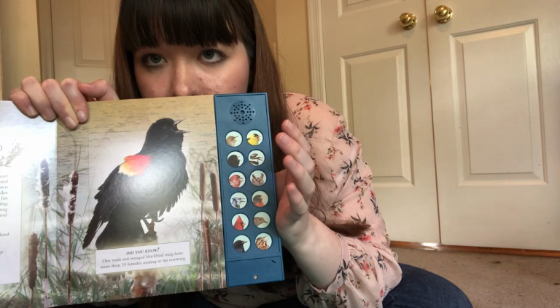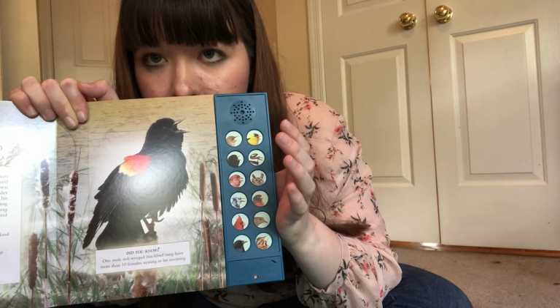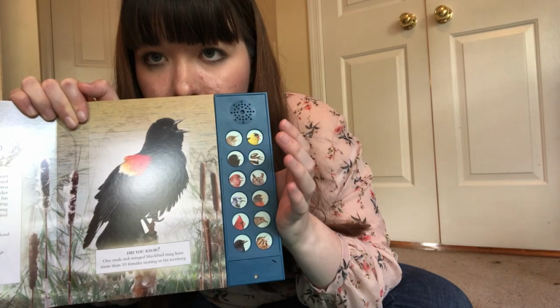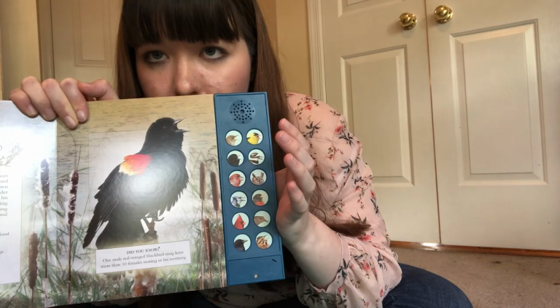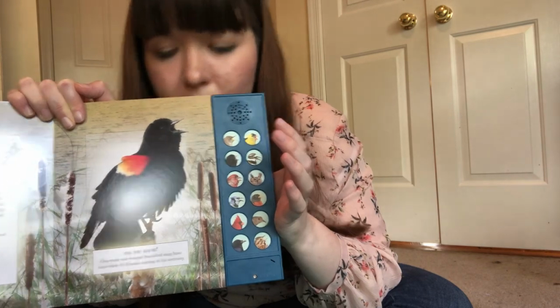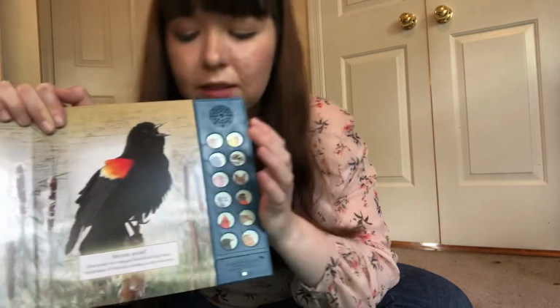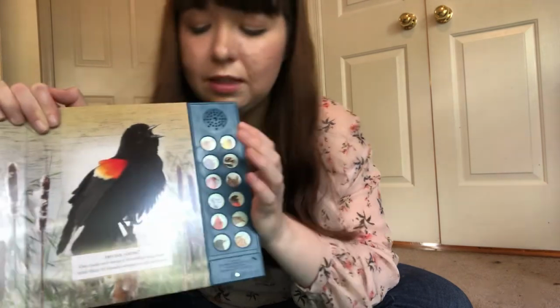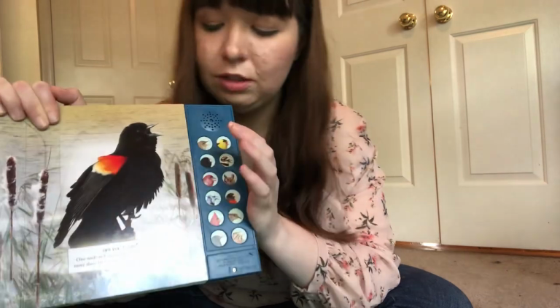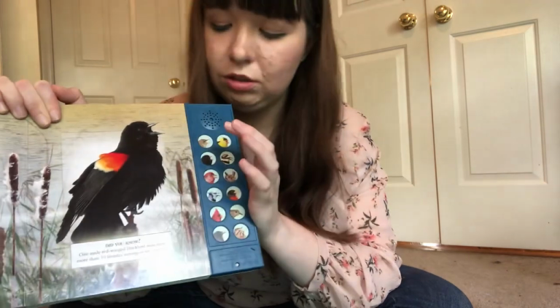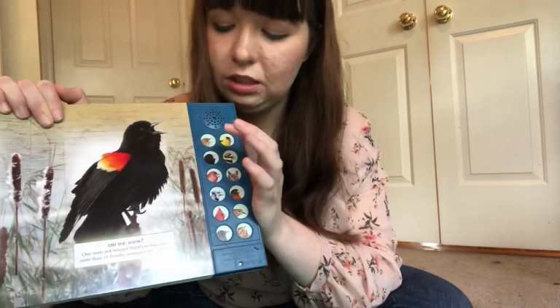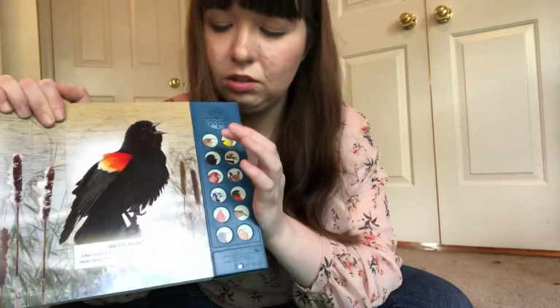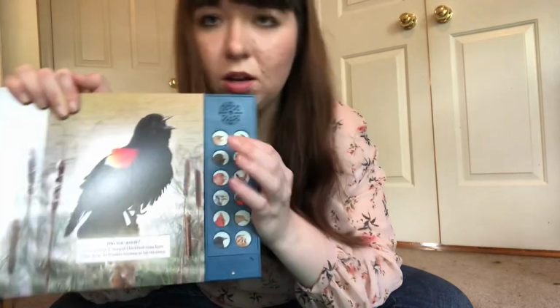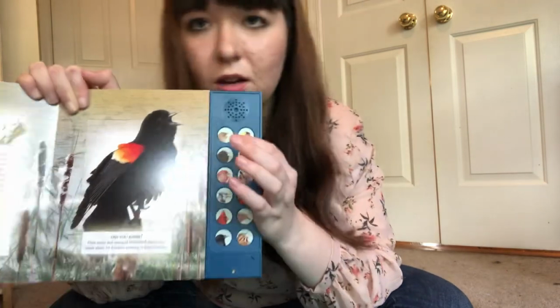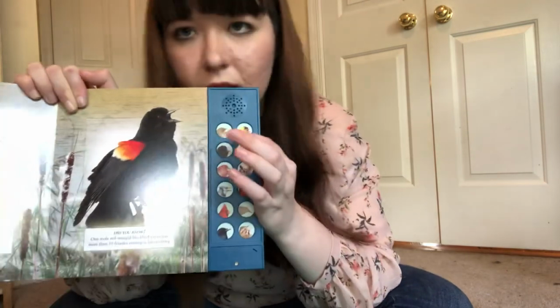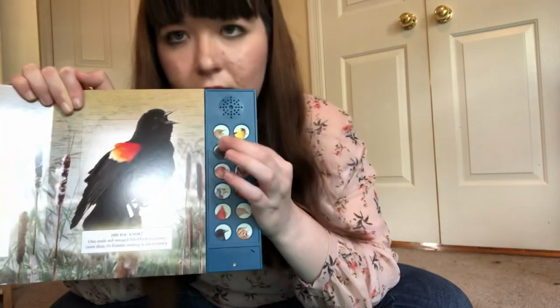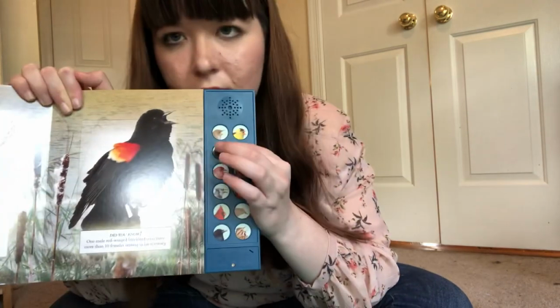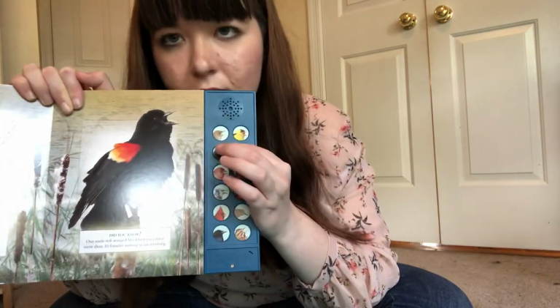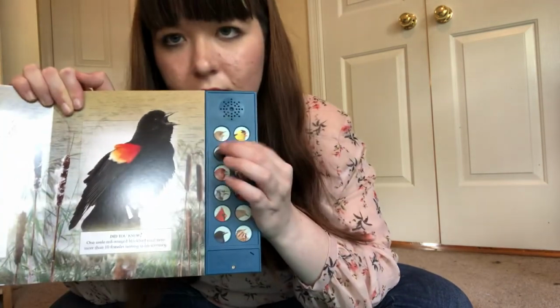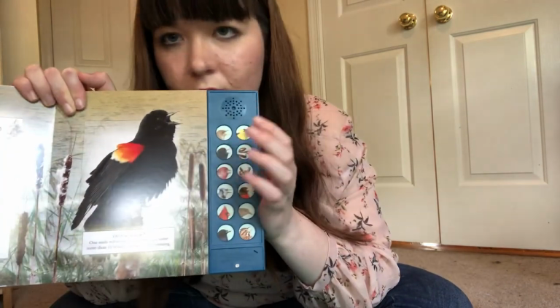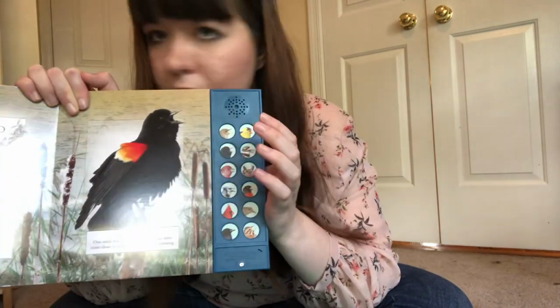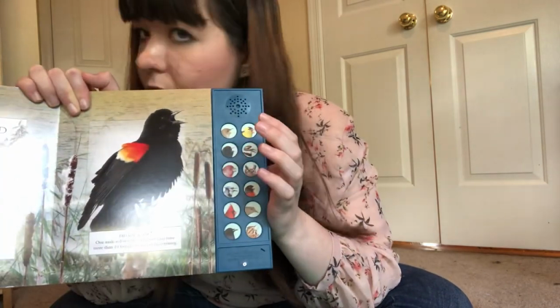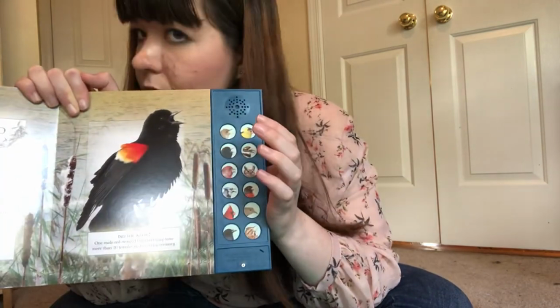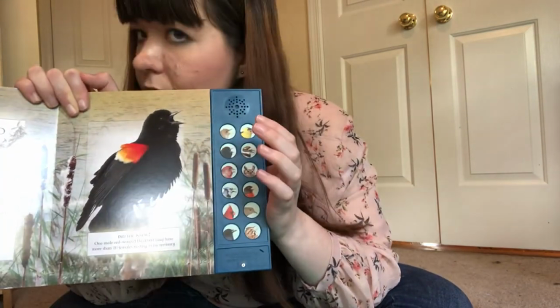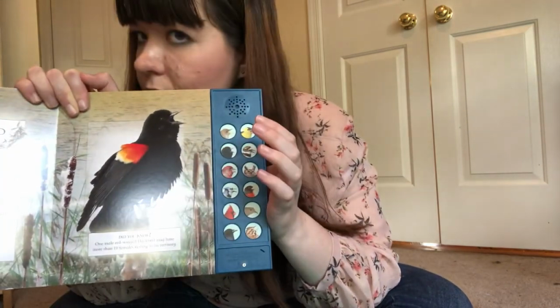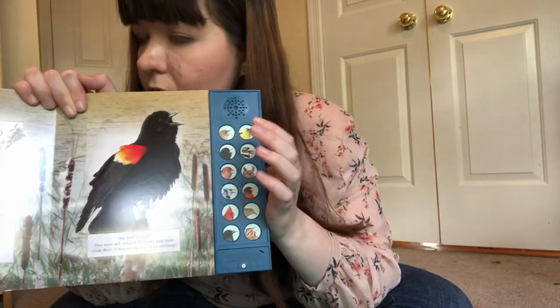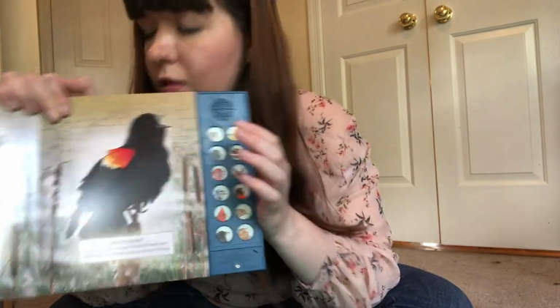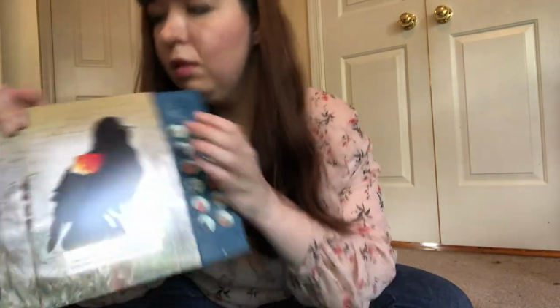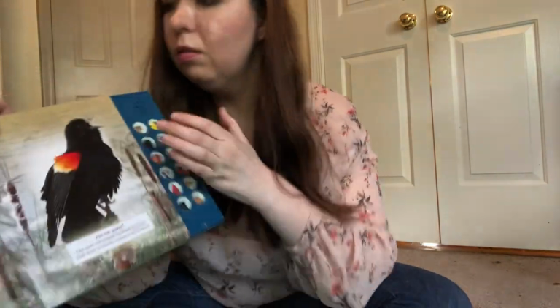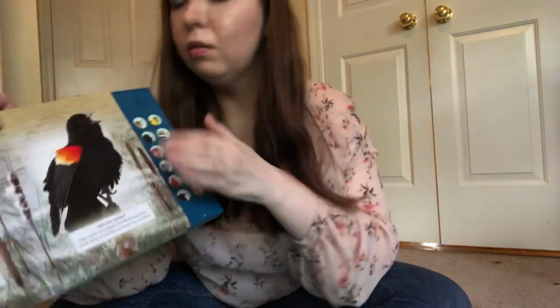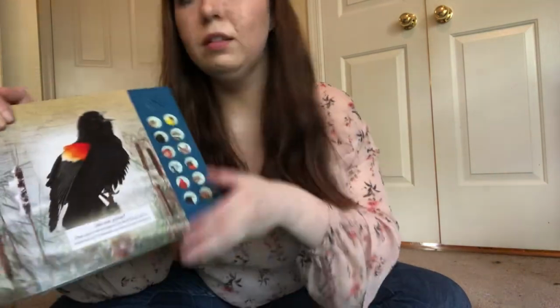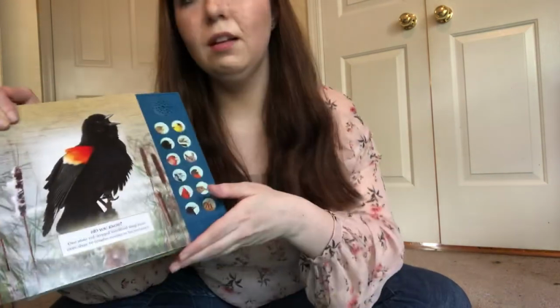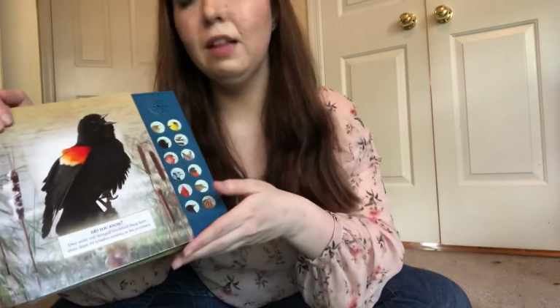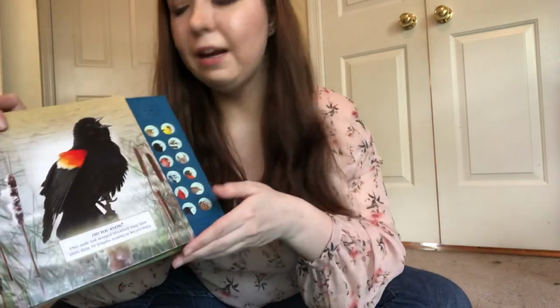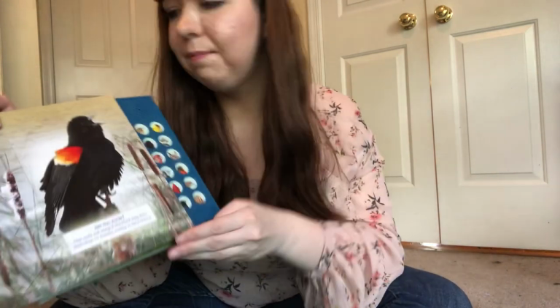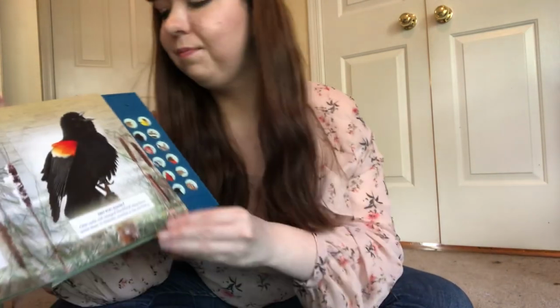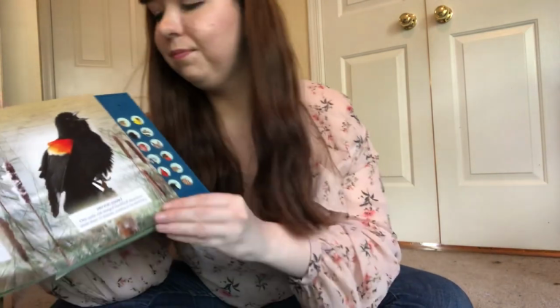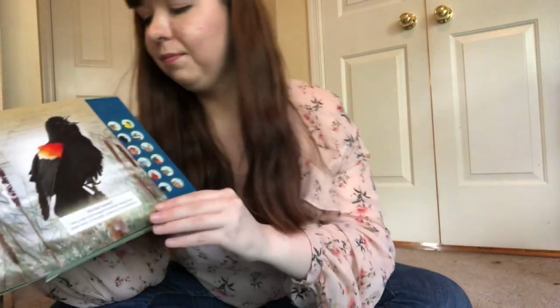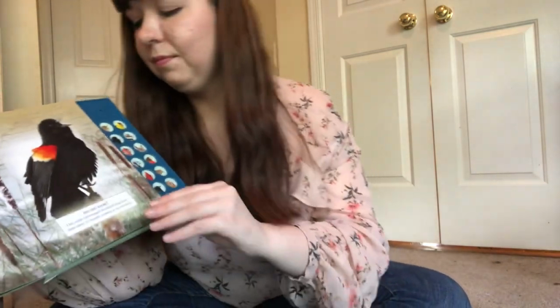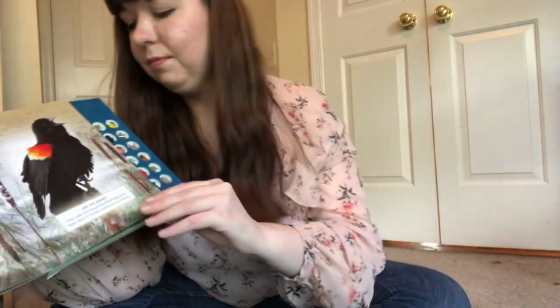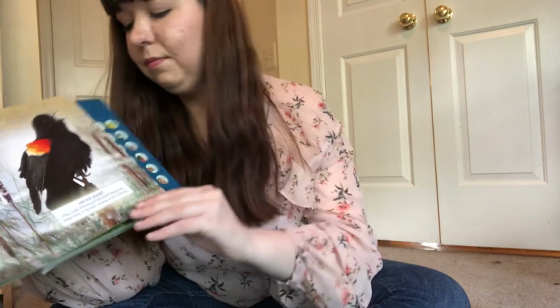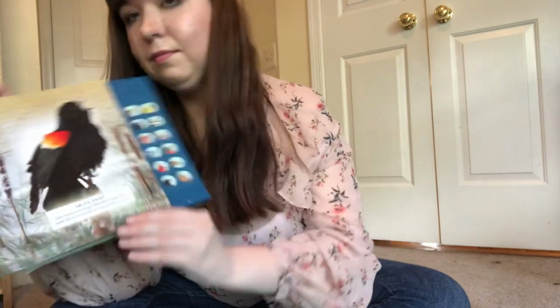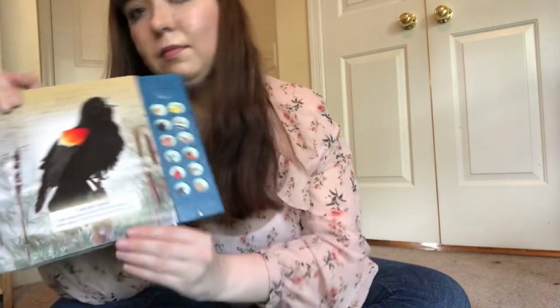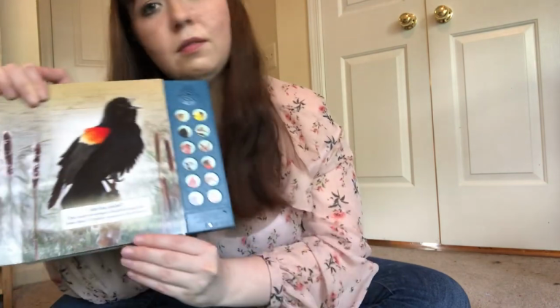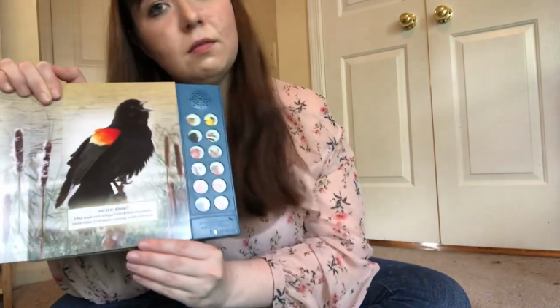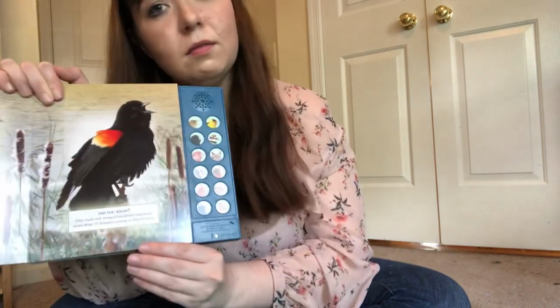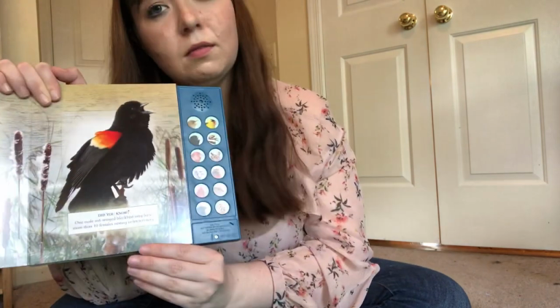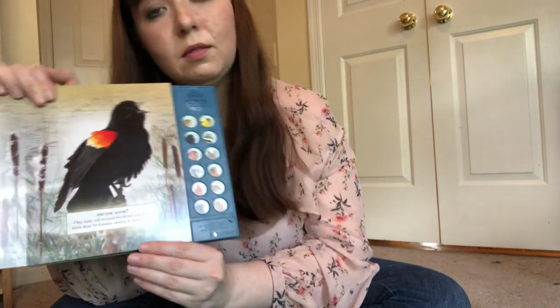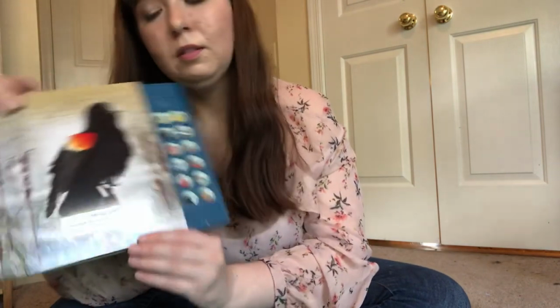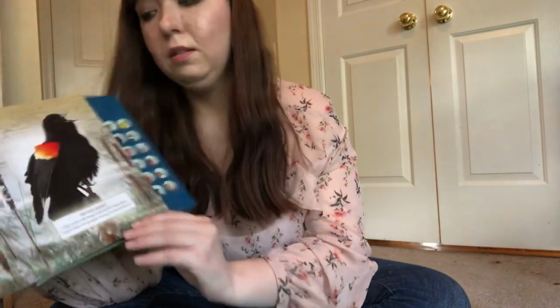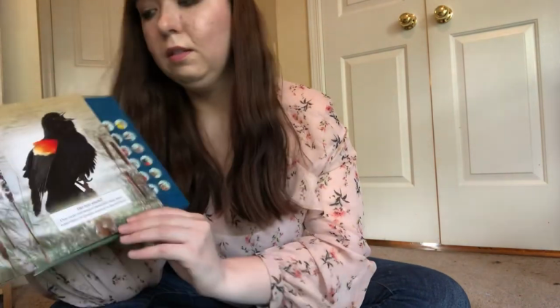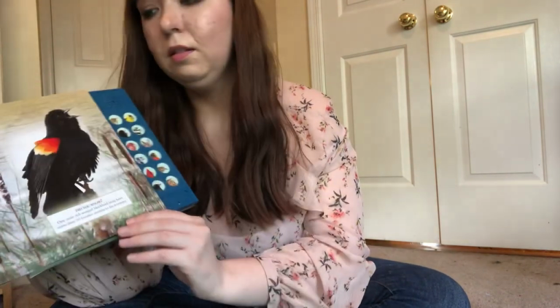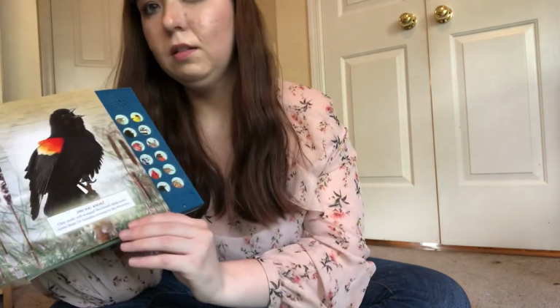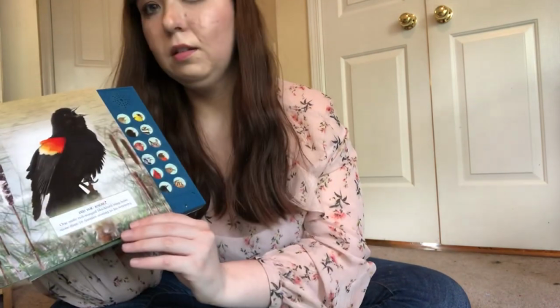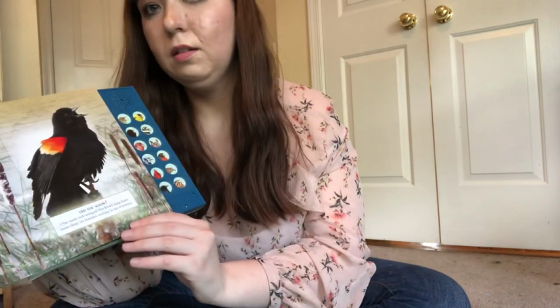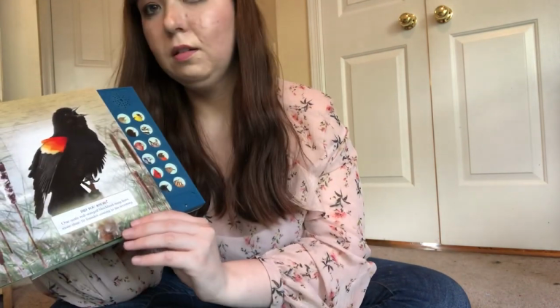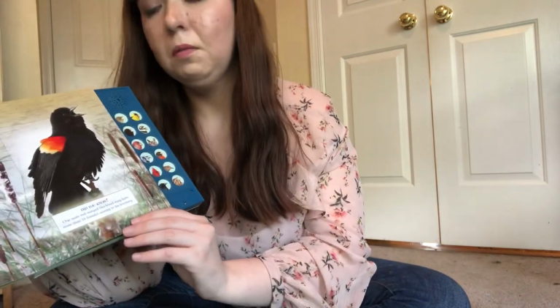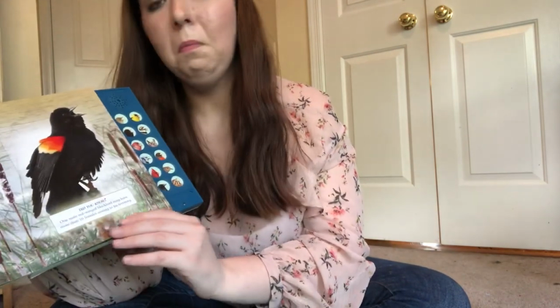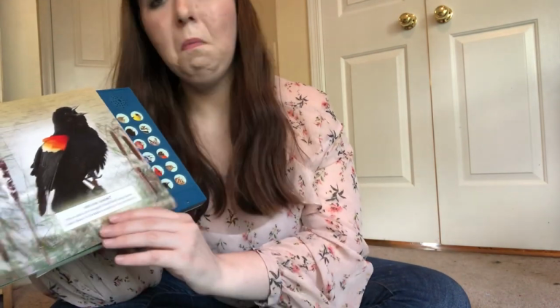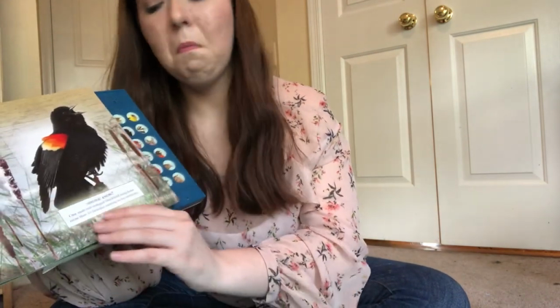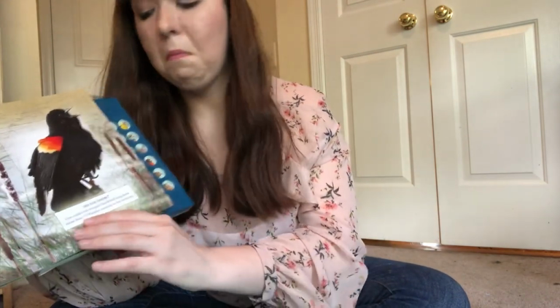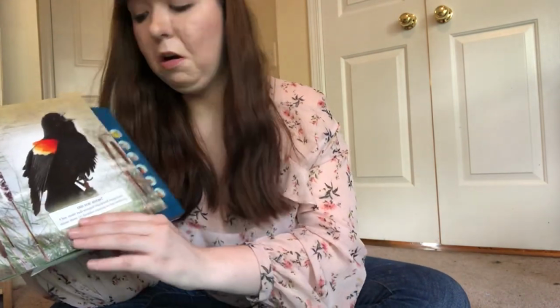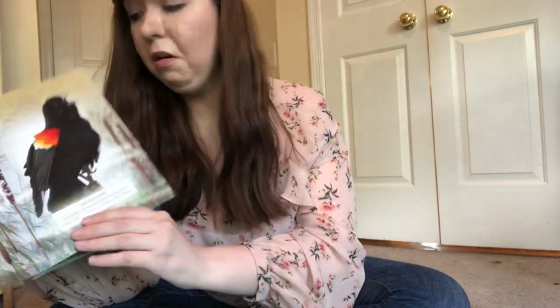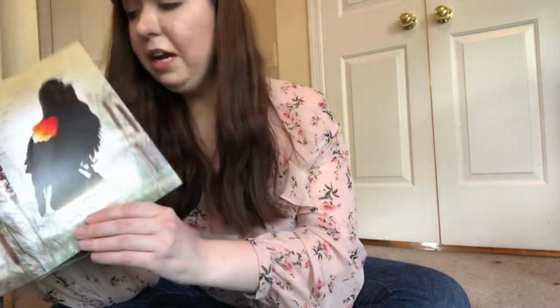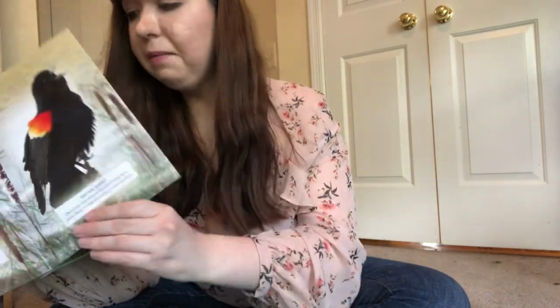It nests in low woodland areas, meaning near the water, and it lays two to four speckled blue-green eggs. Let's listen to the red-winged blackbird. That's an interesting song. Listen to that.